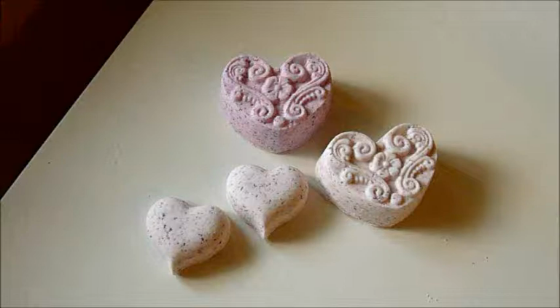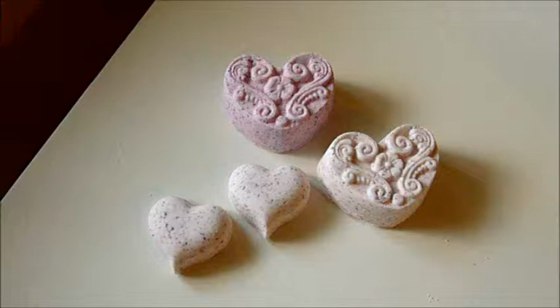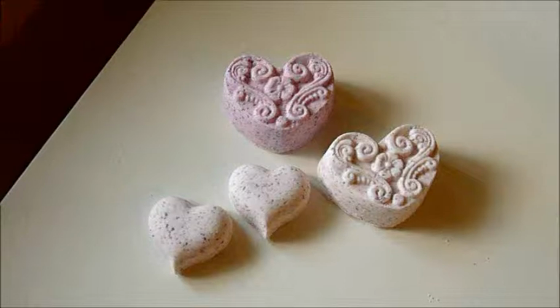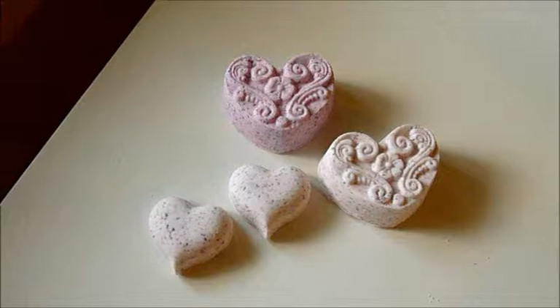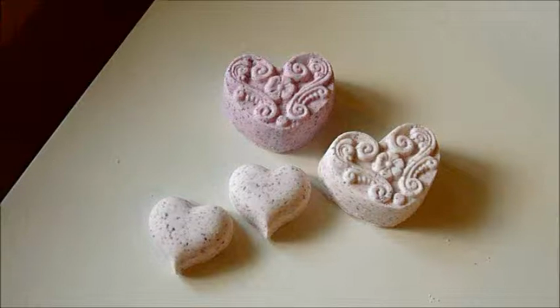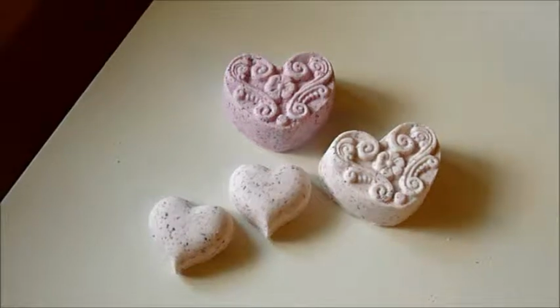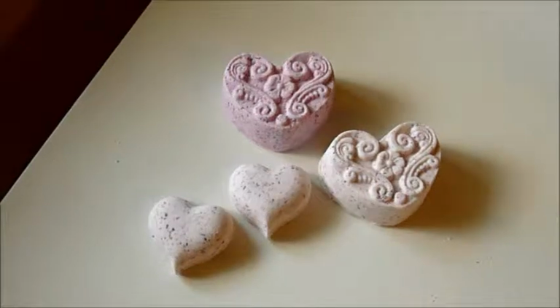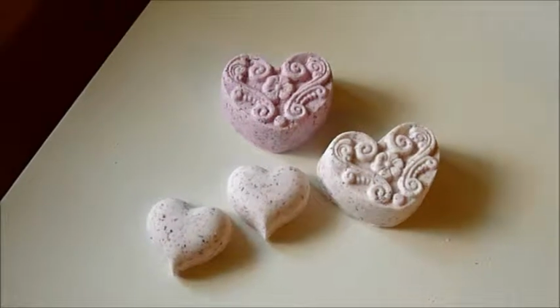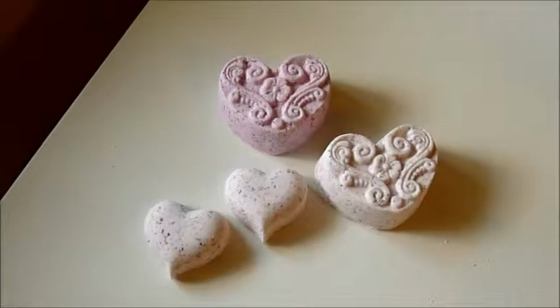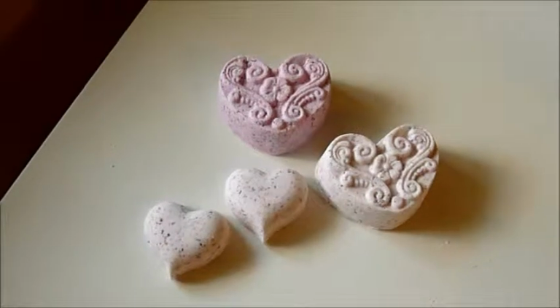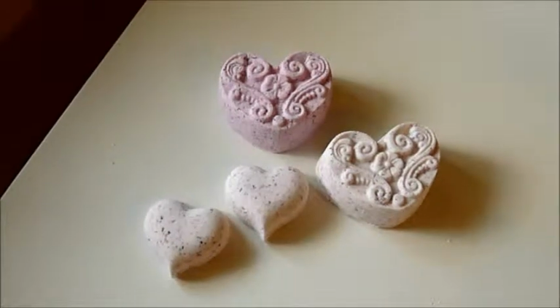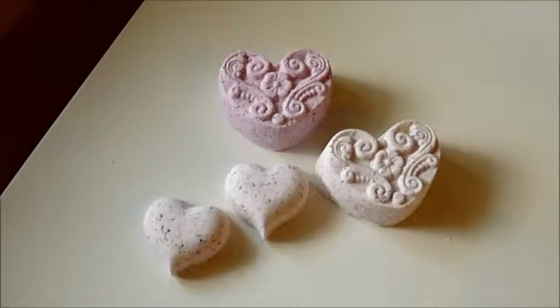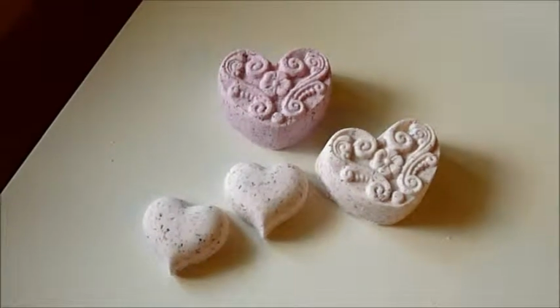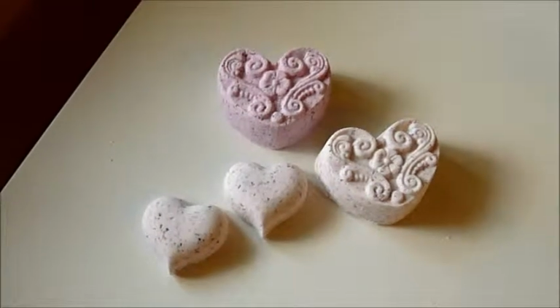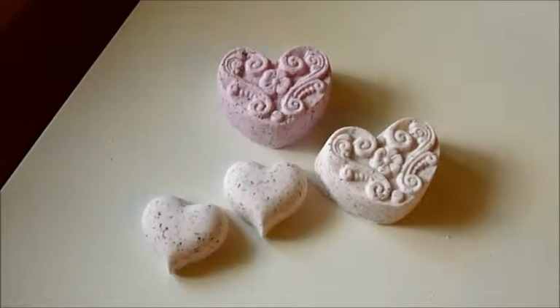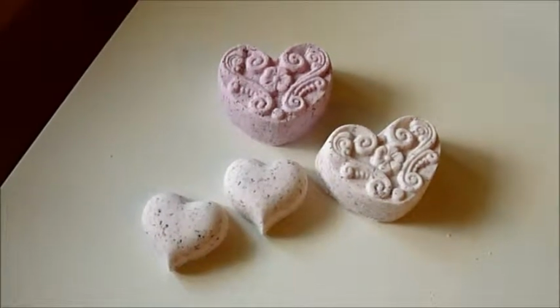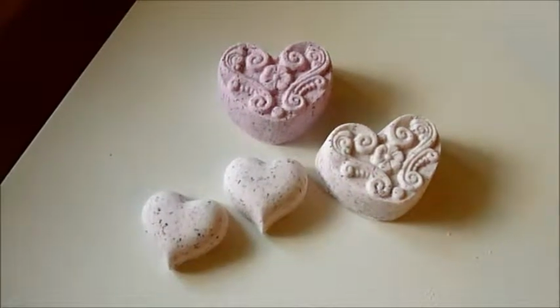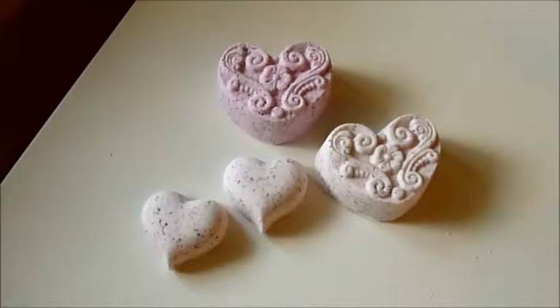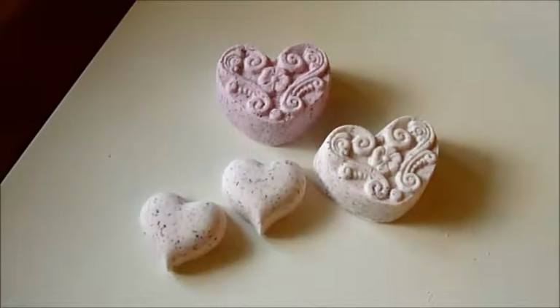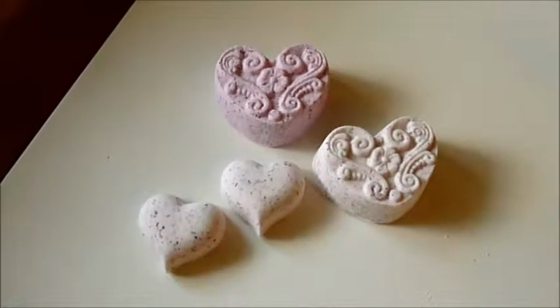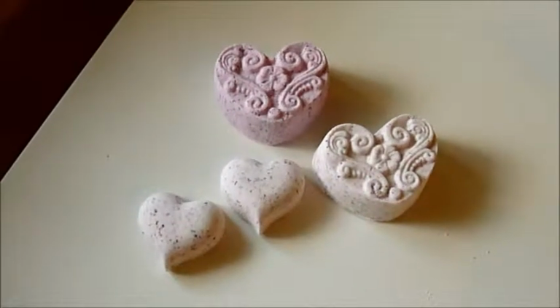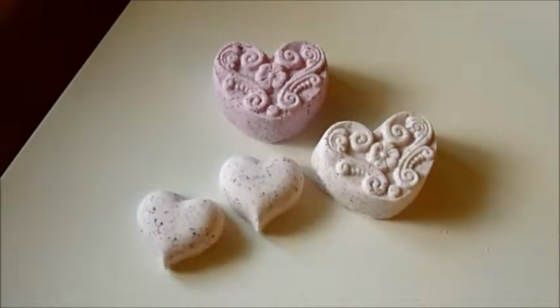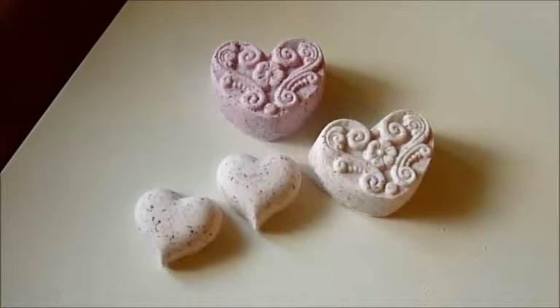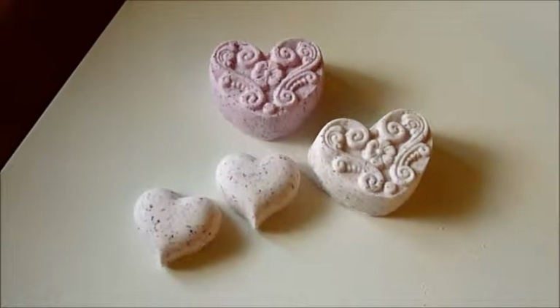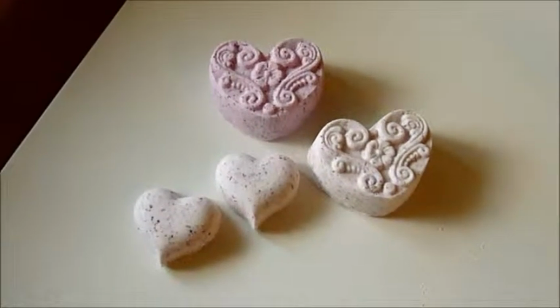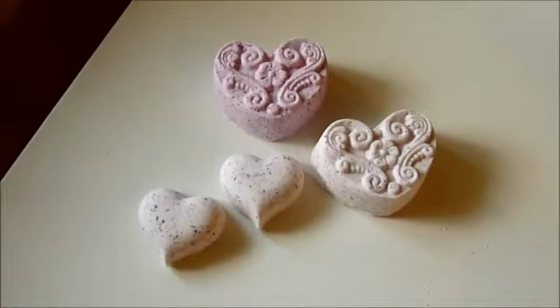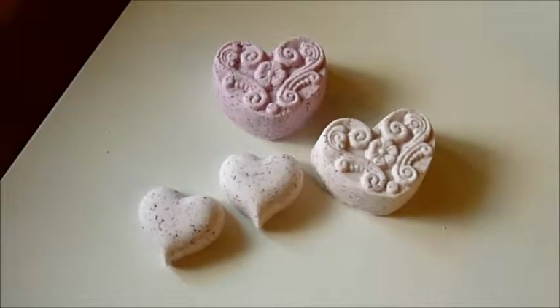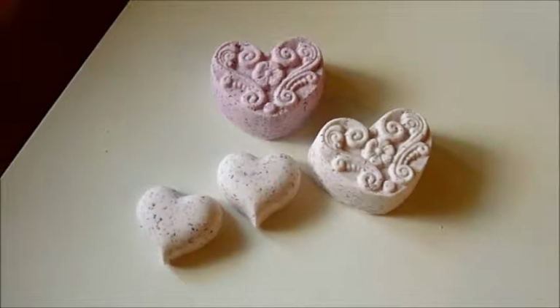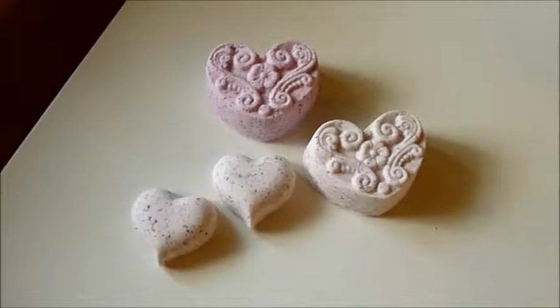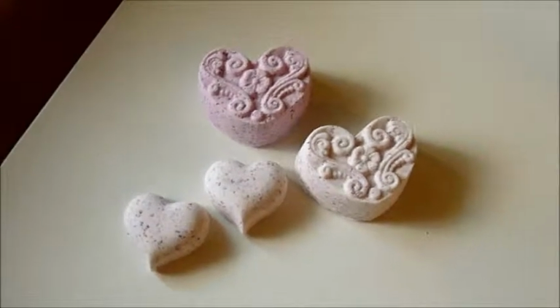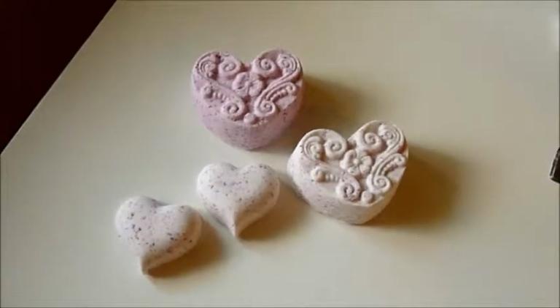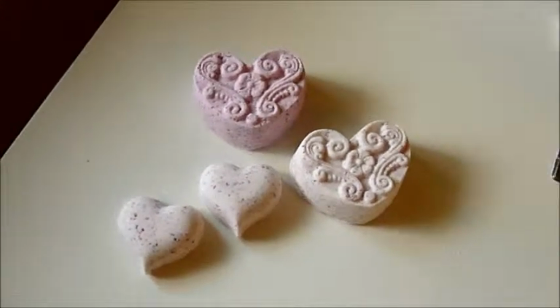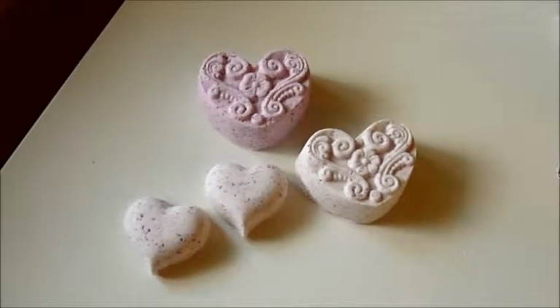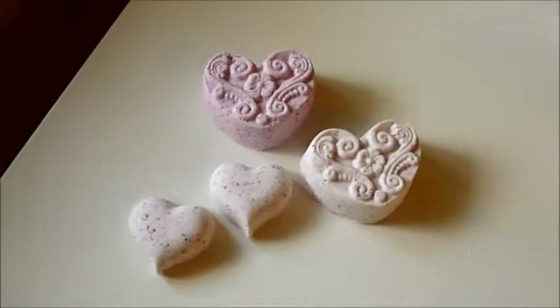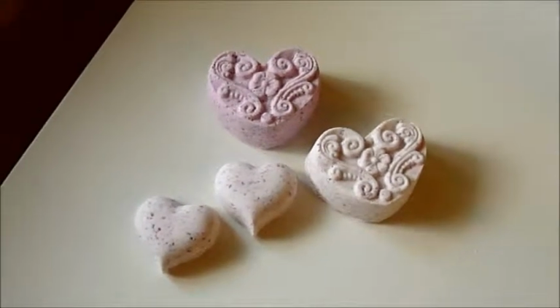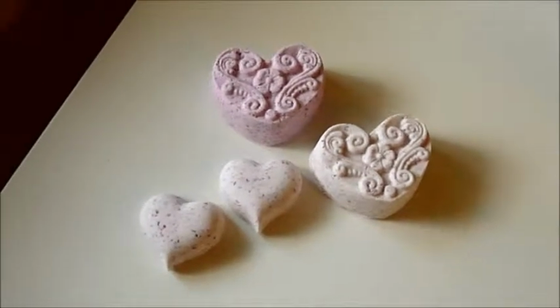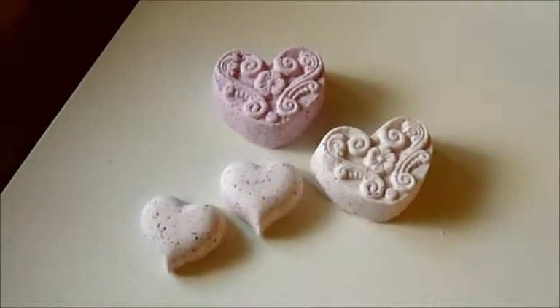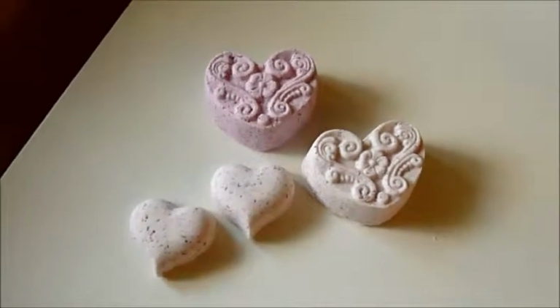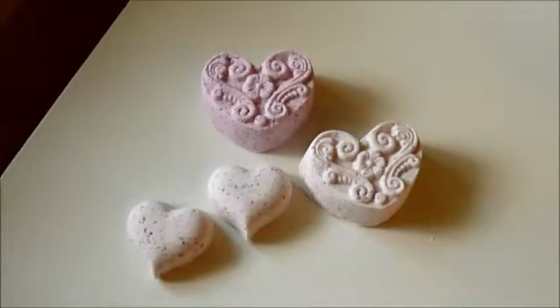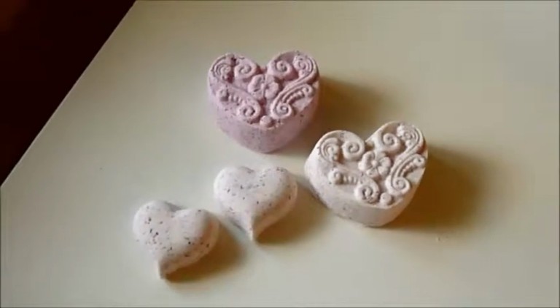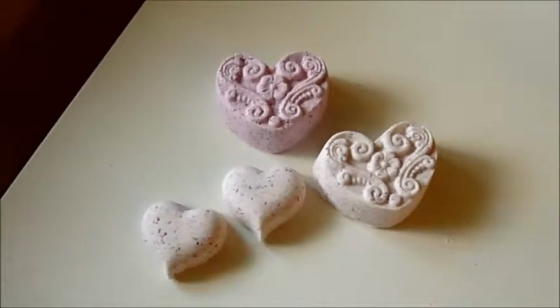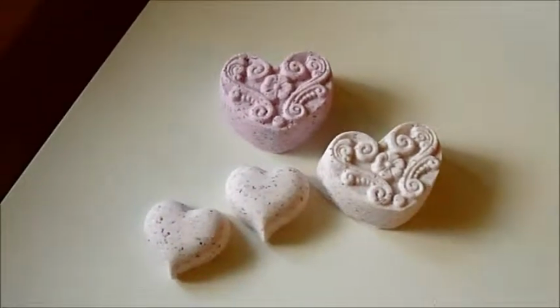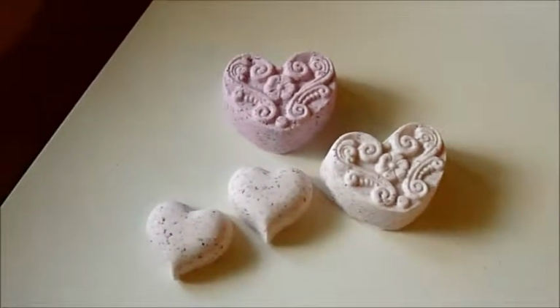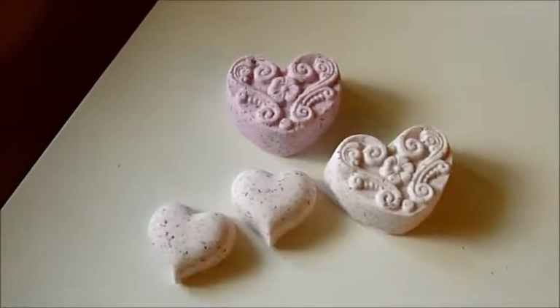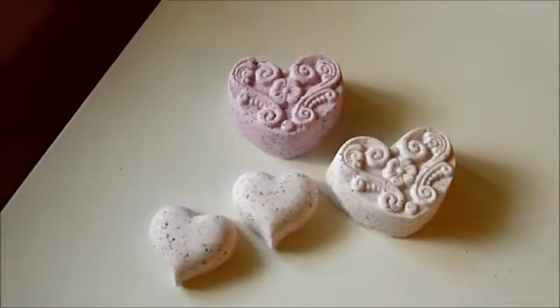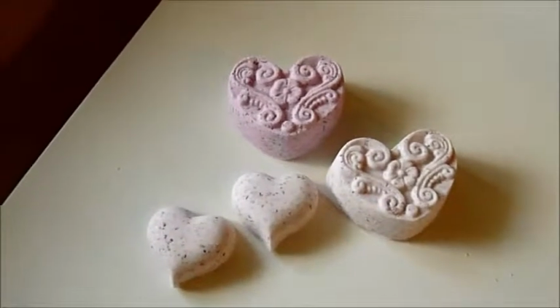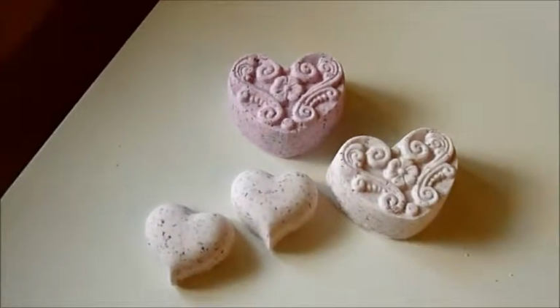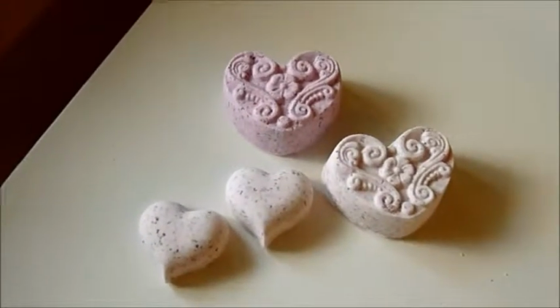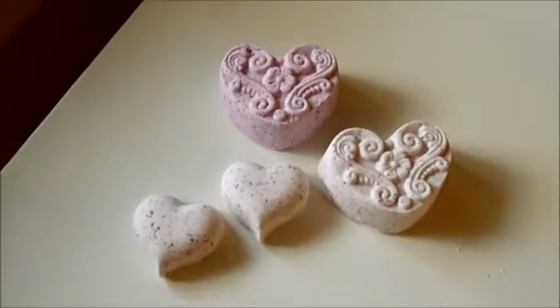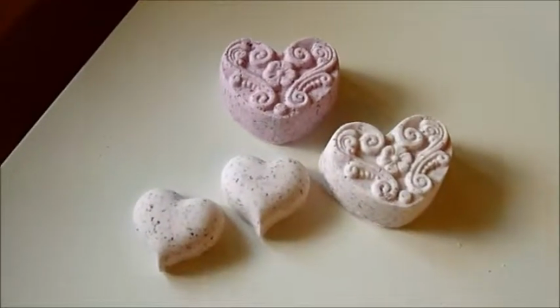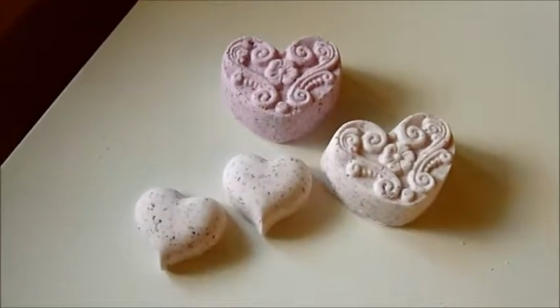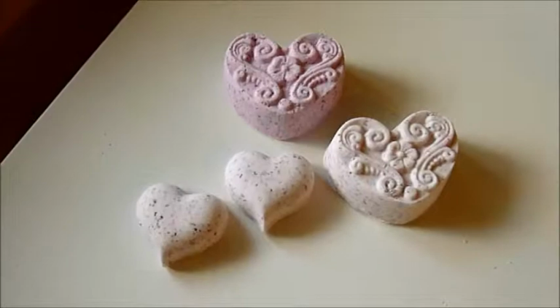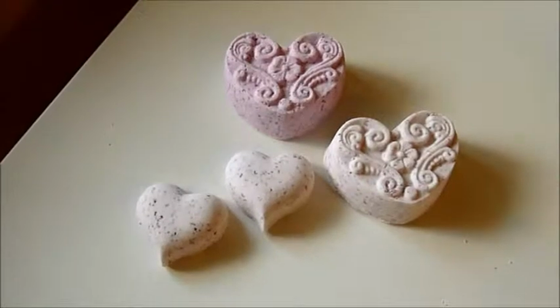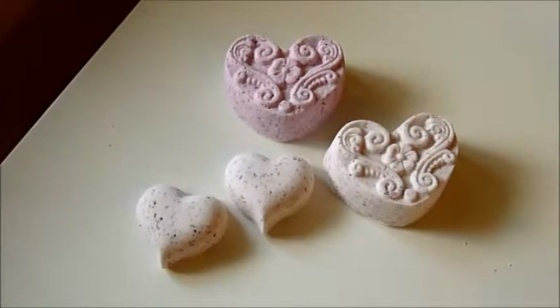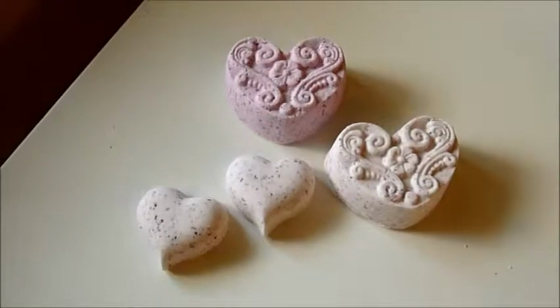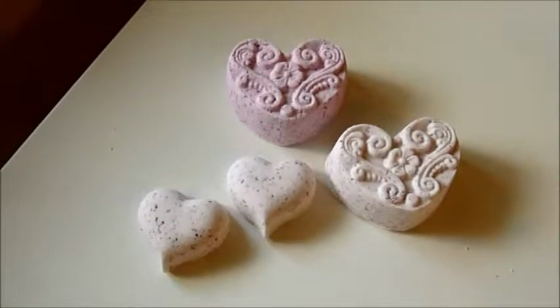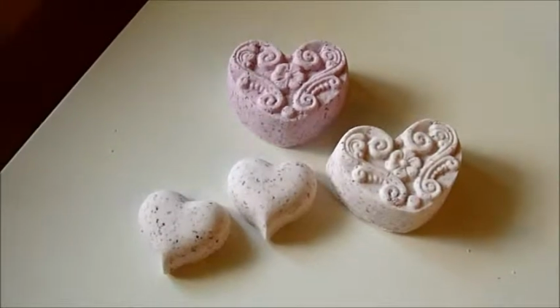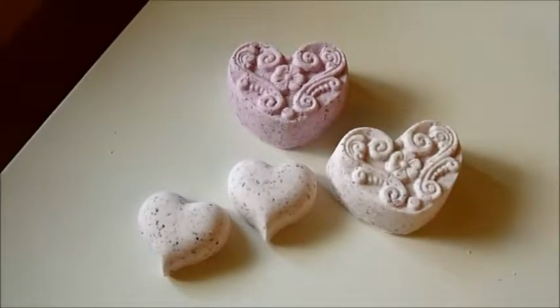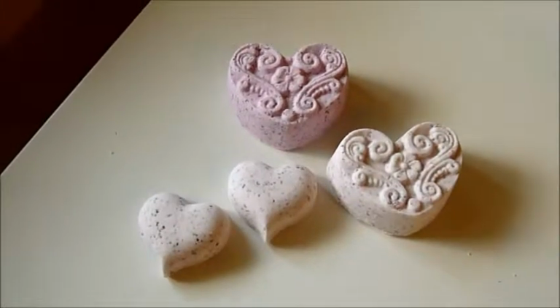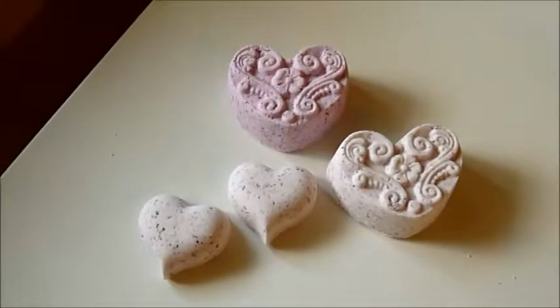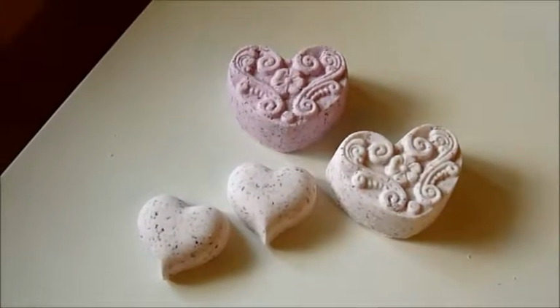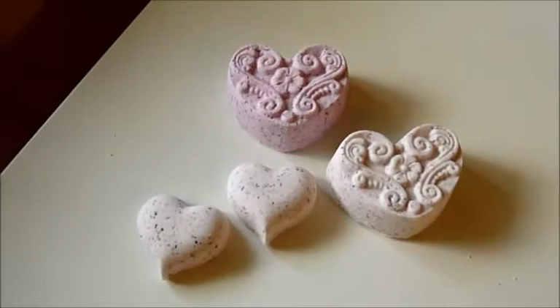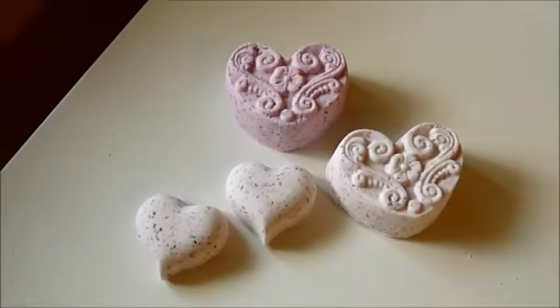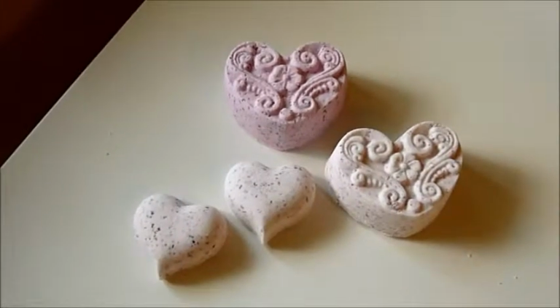Hi everybody, it's Mila from Mila's Soap Shack. I'm back to show you how my fizzies dried overnight.